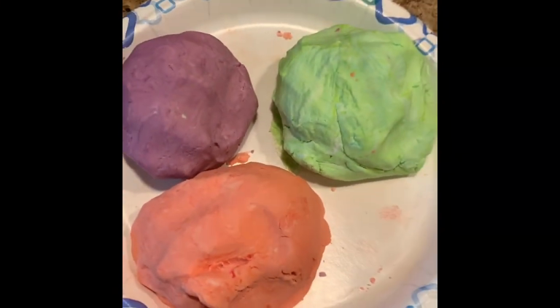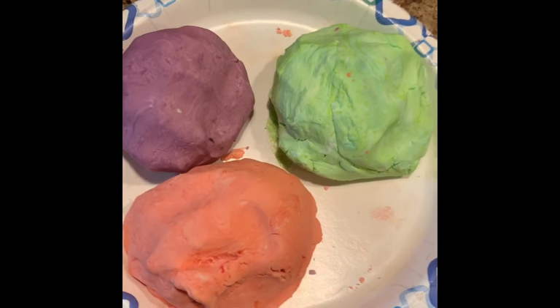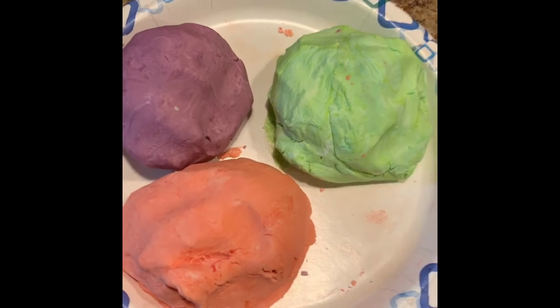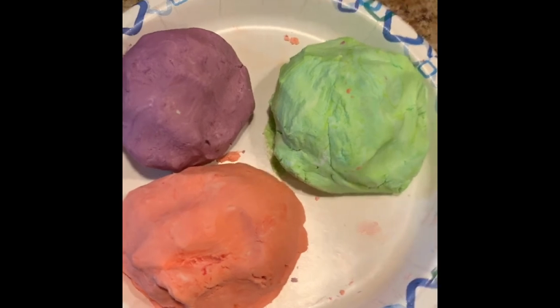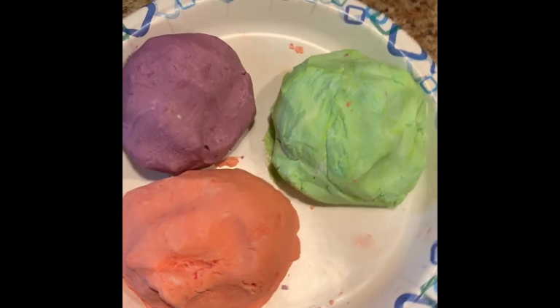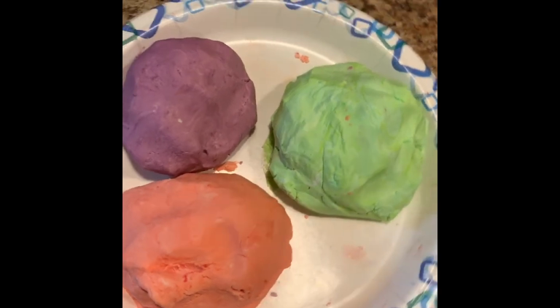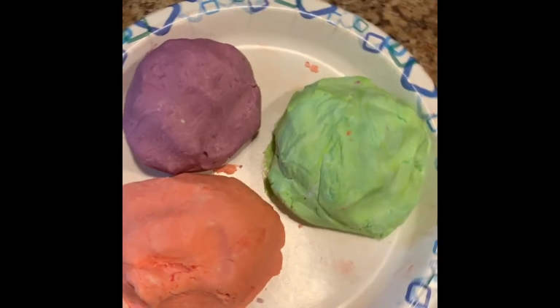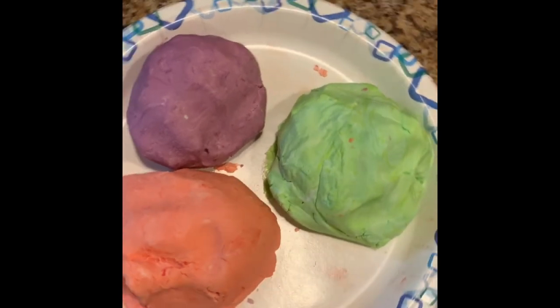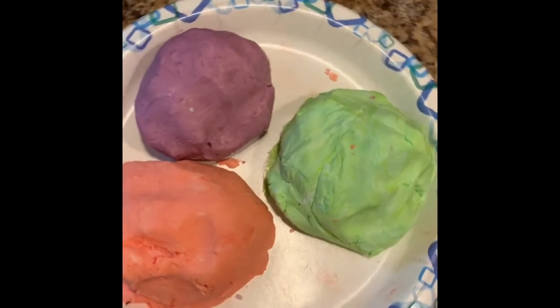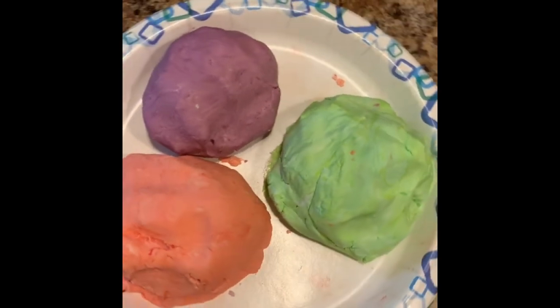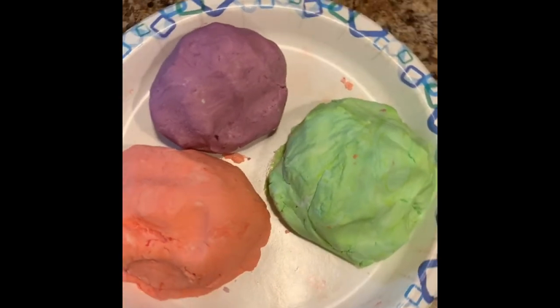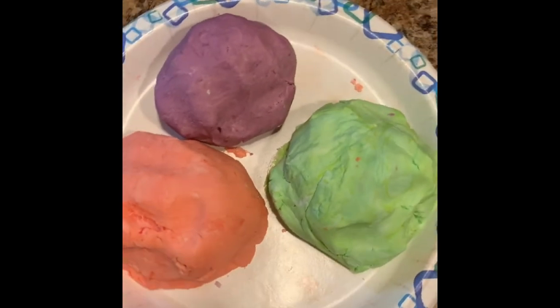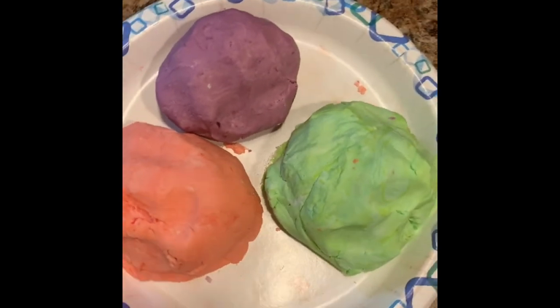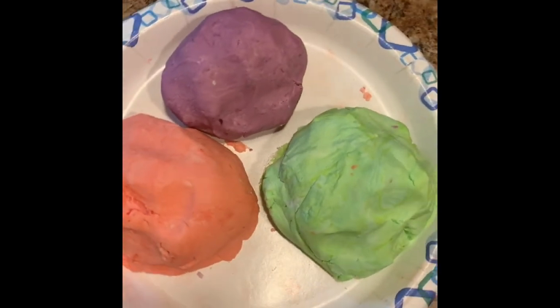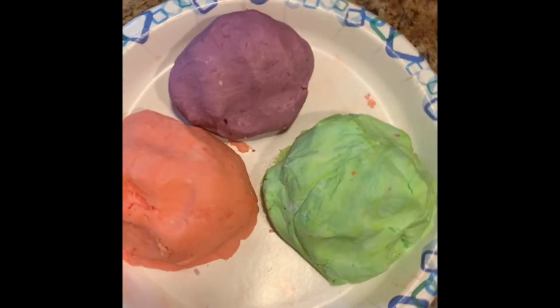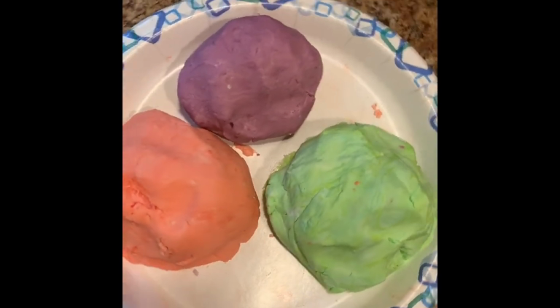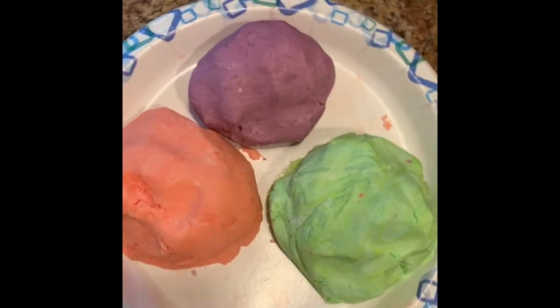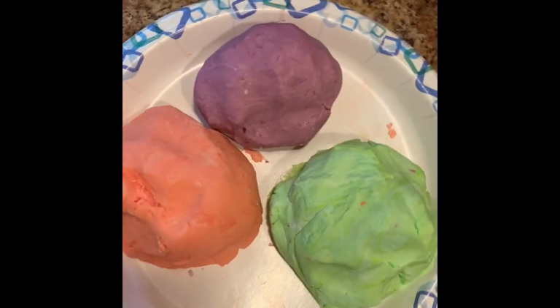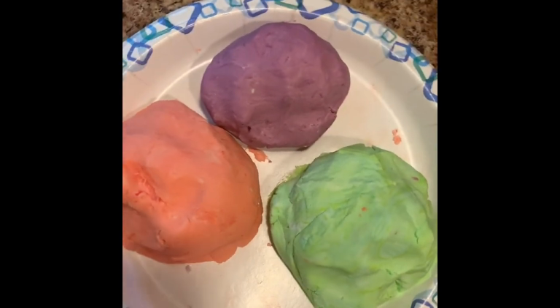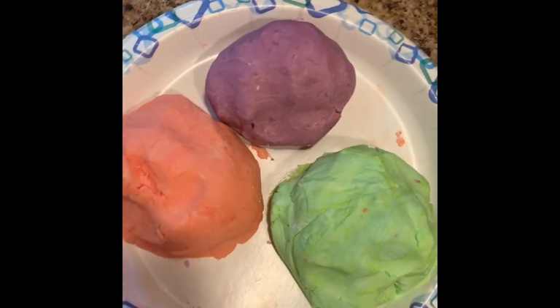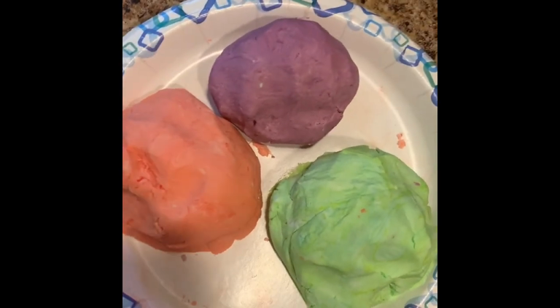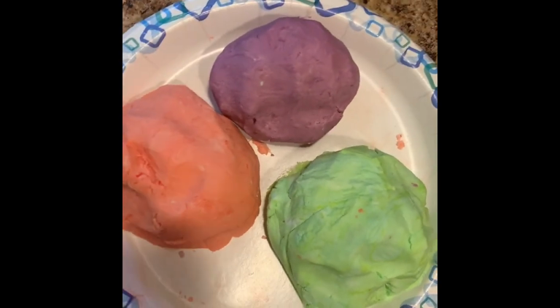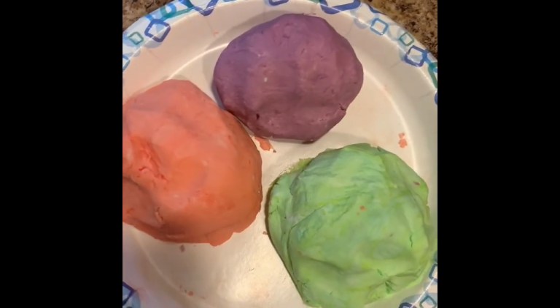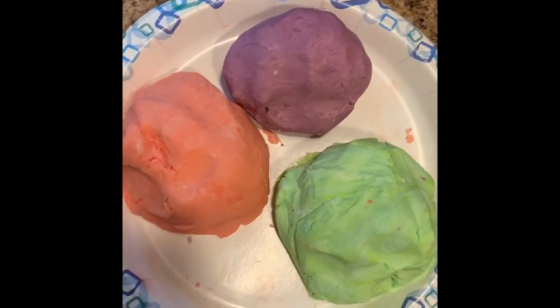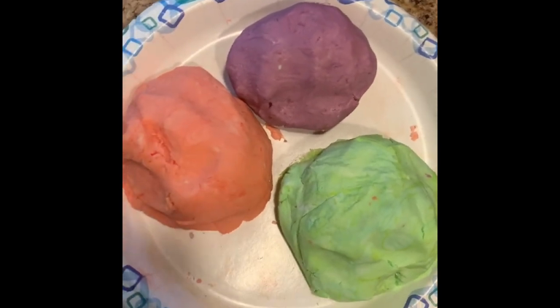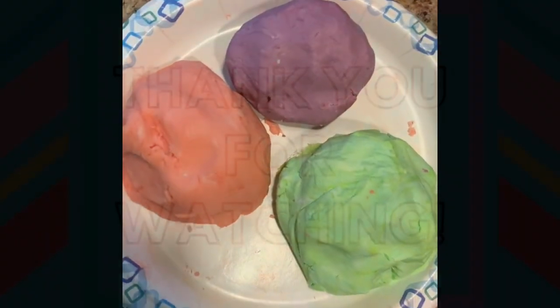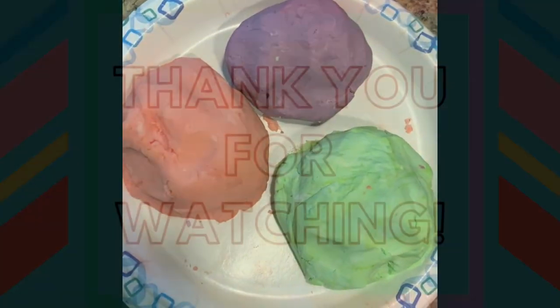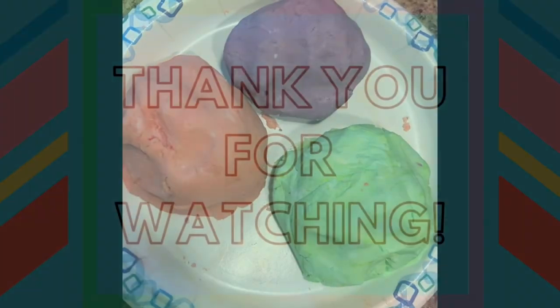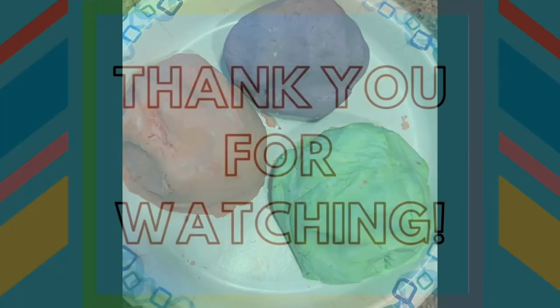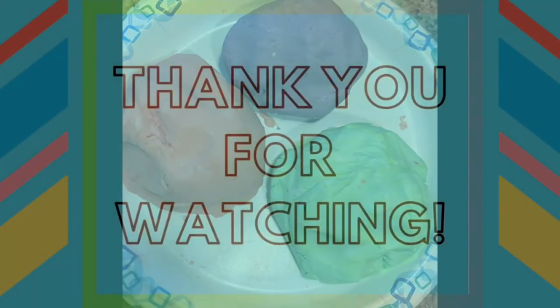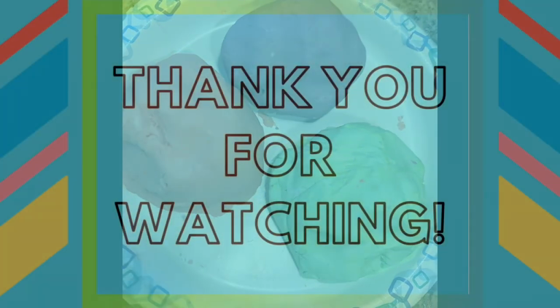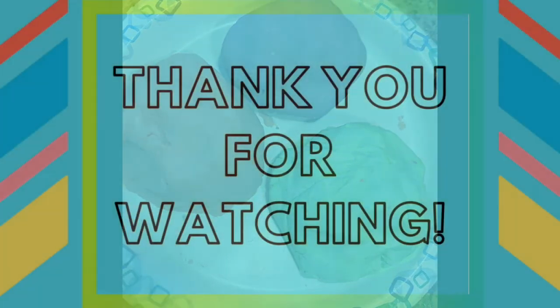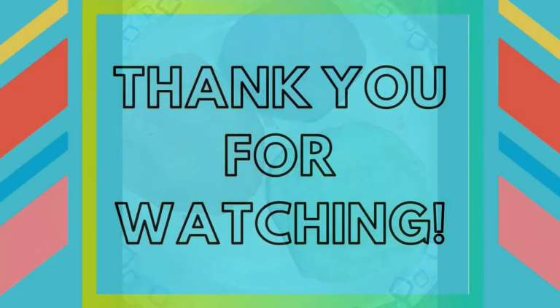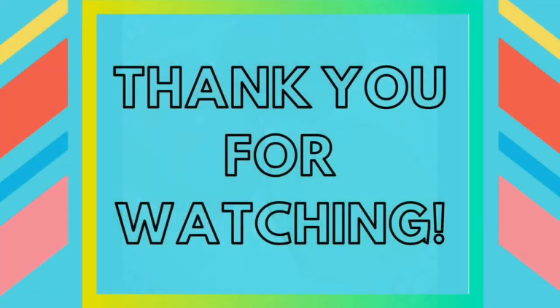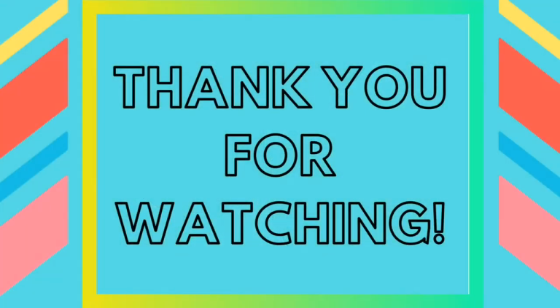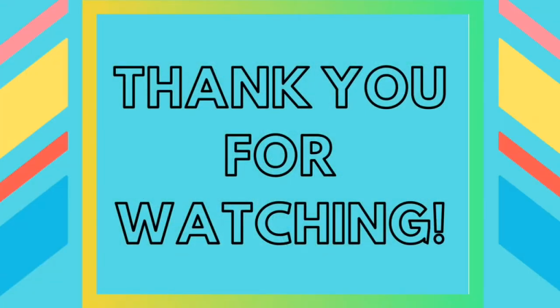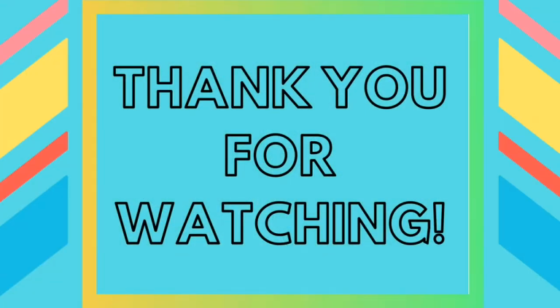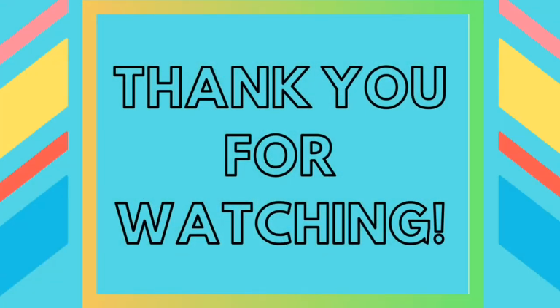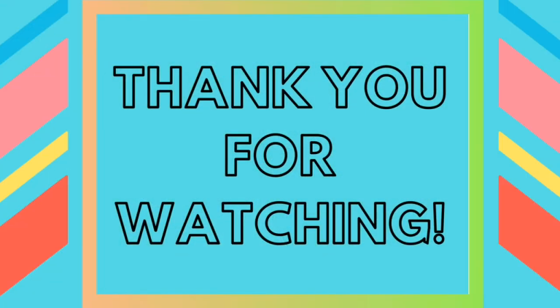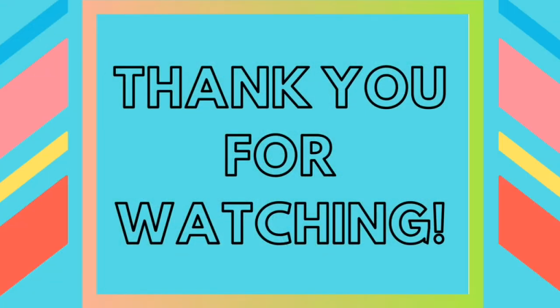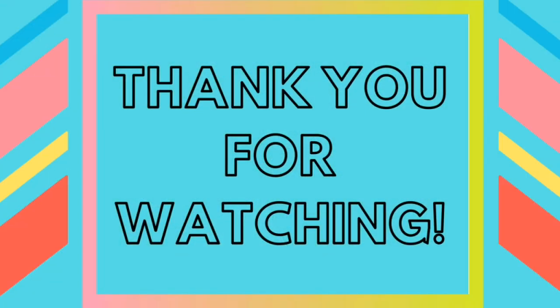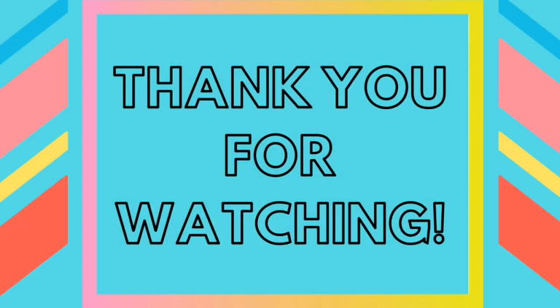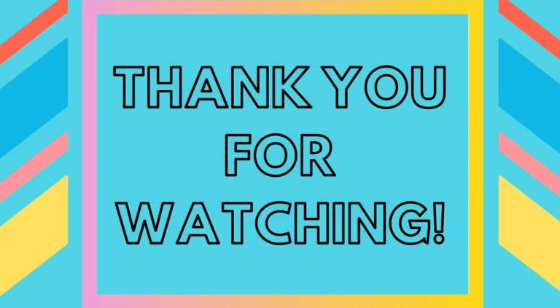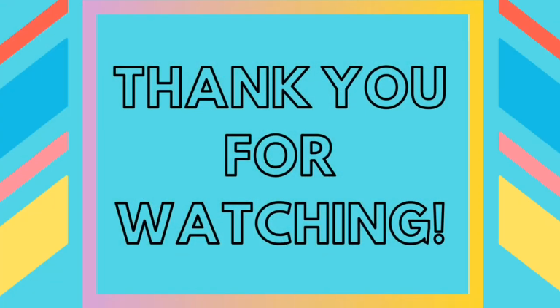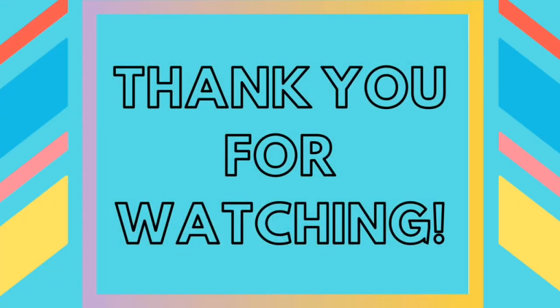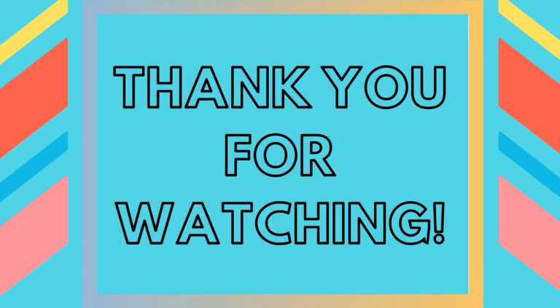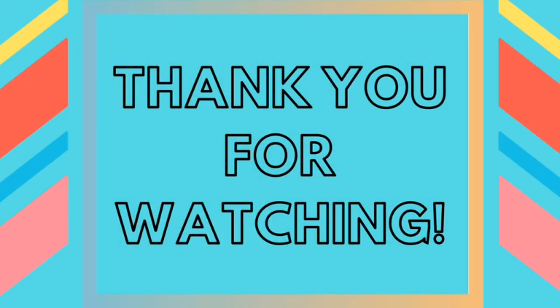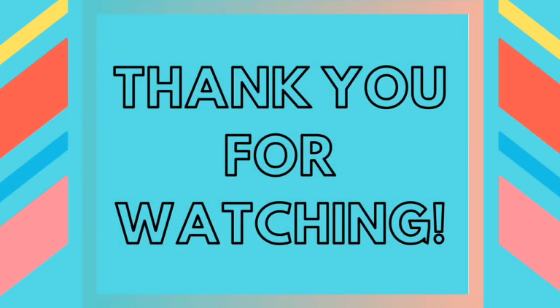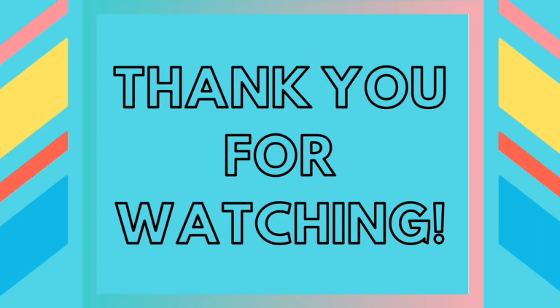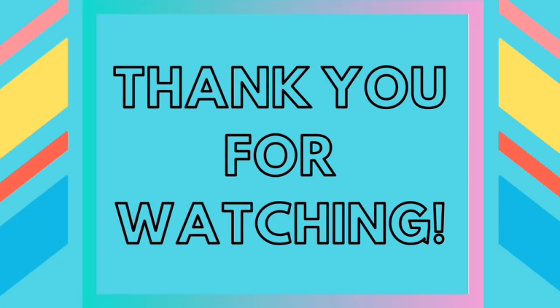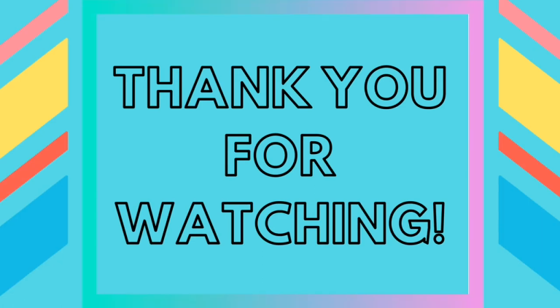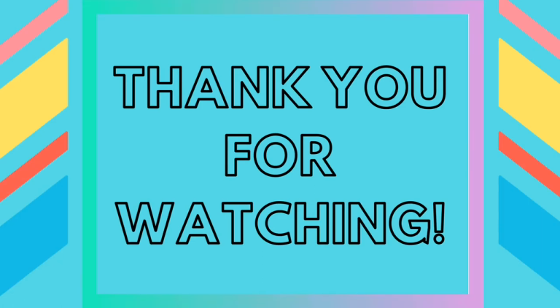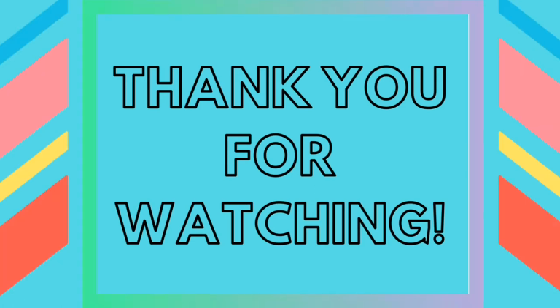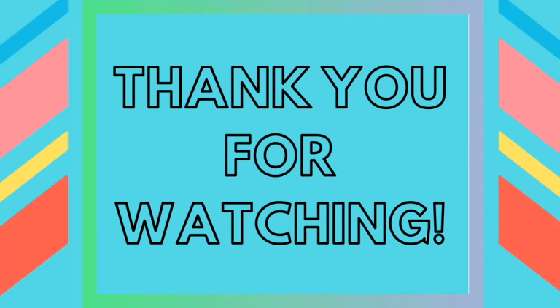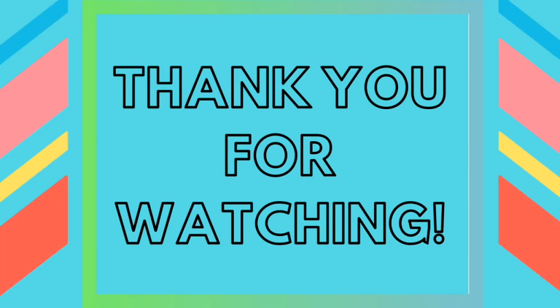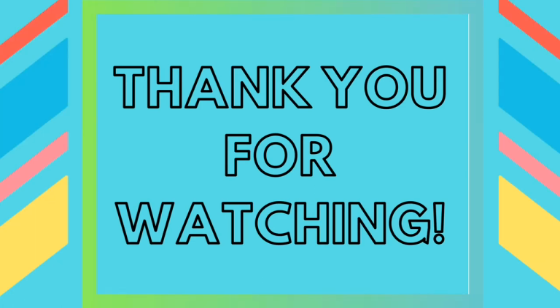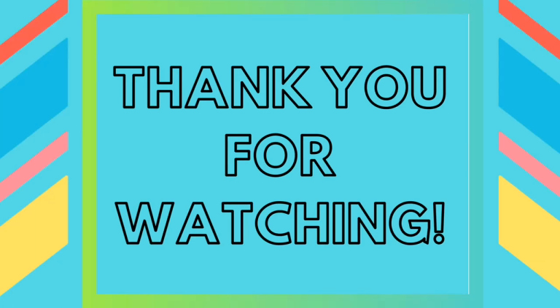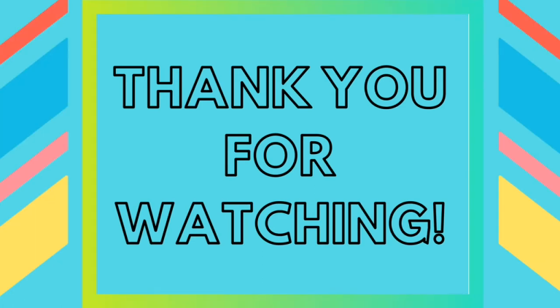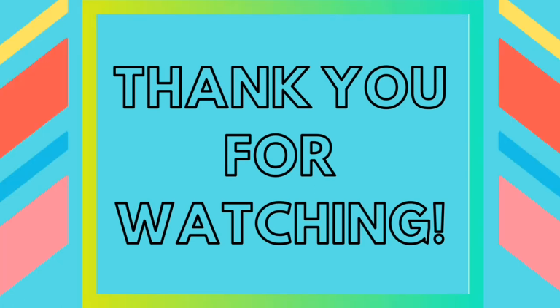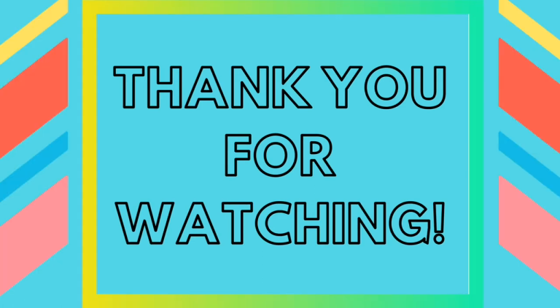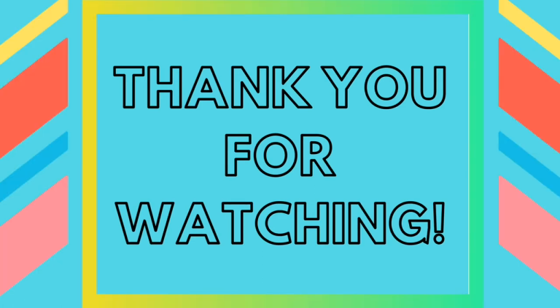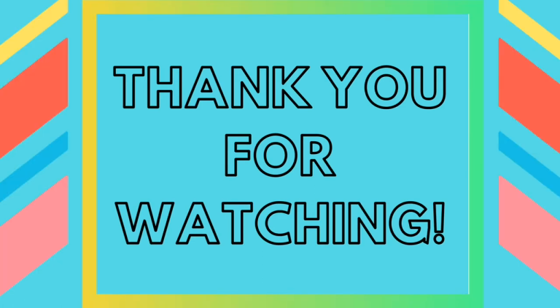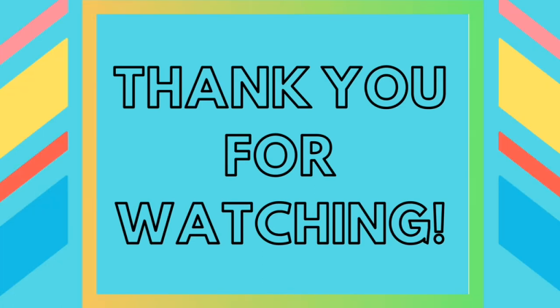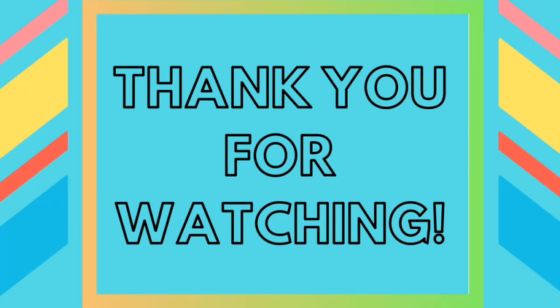Here's my final result. You can sculpt cloud dough into any shape that you'd like, or just use it like a squishy. Thanks for watching part four of Art in the Kitchen — I'll see you guys next time.